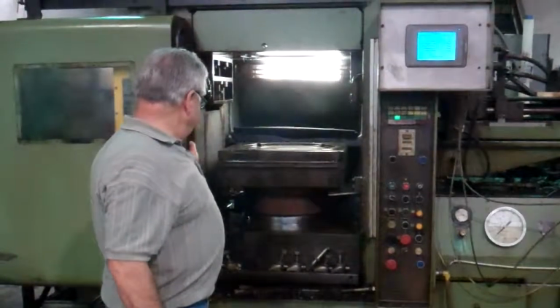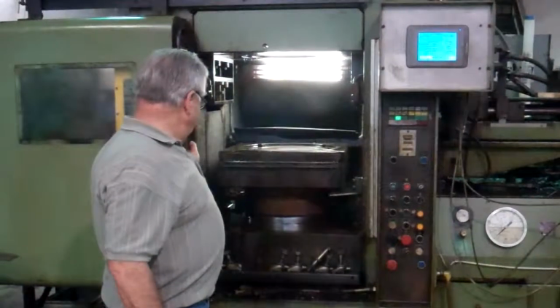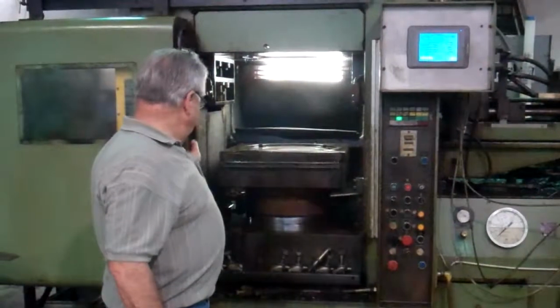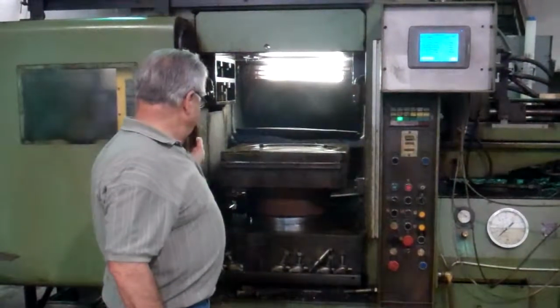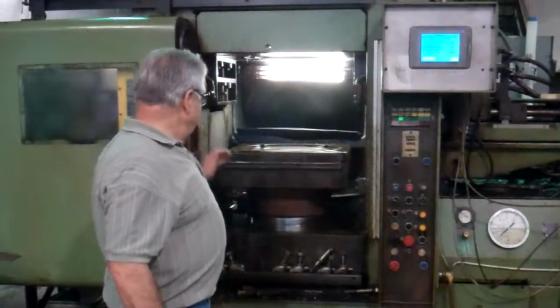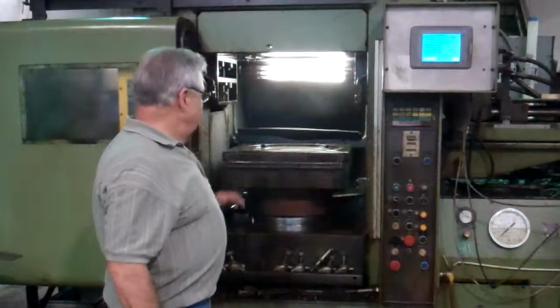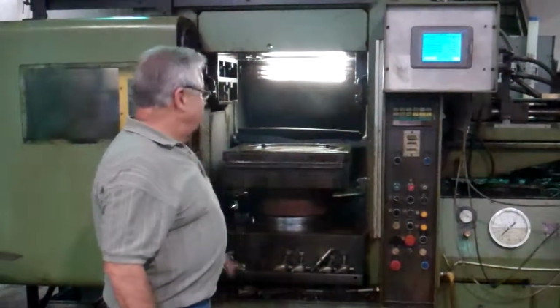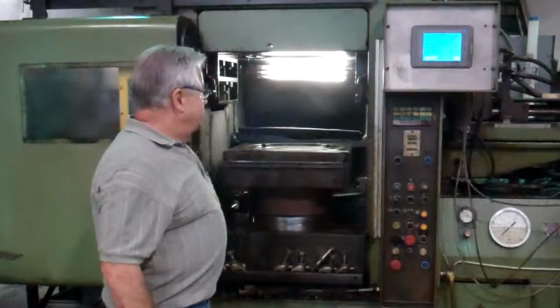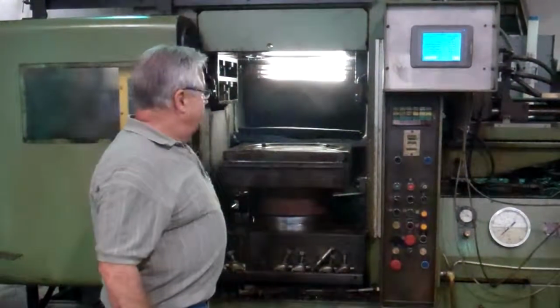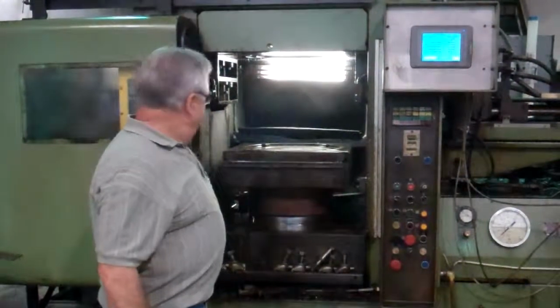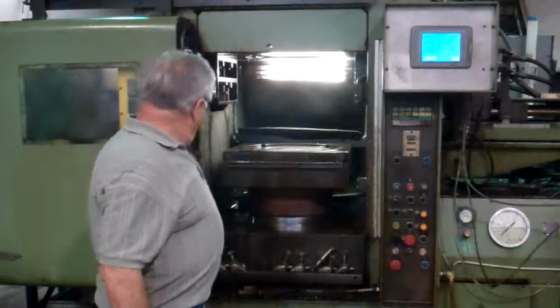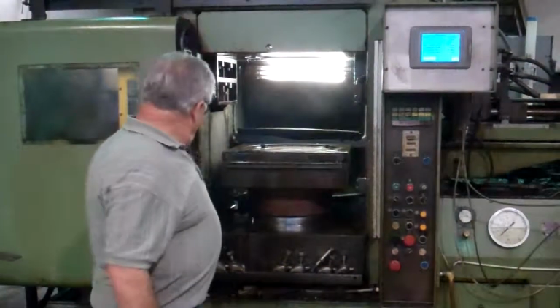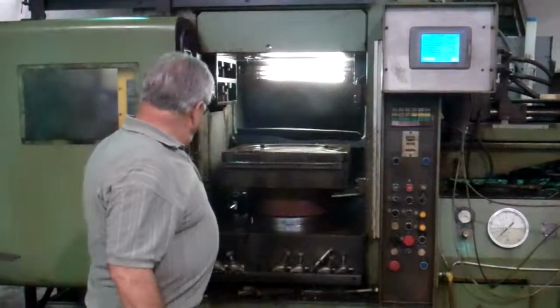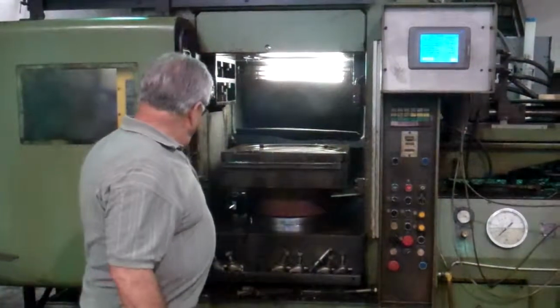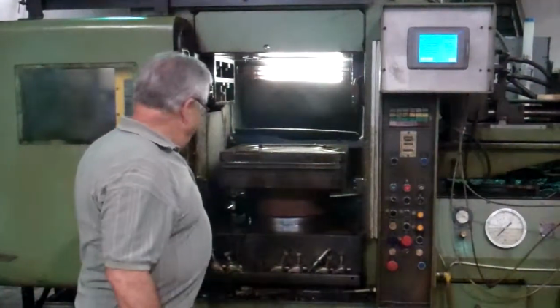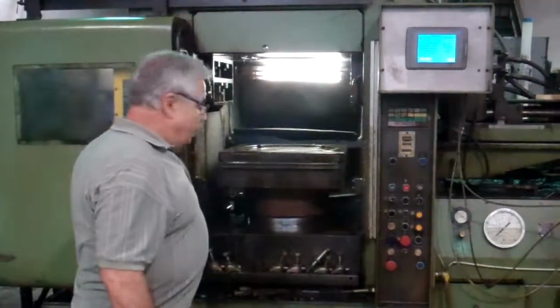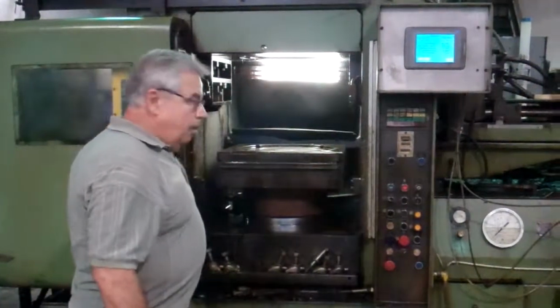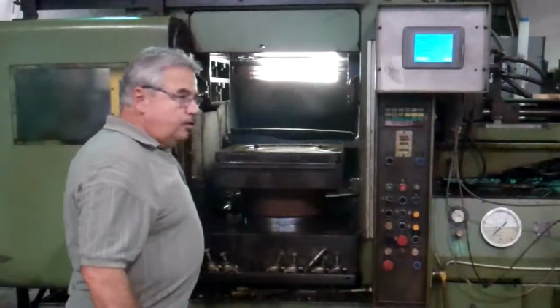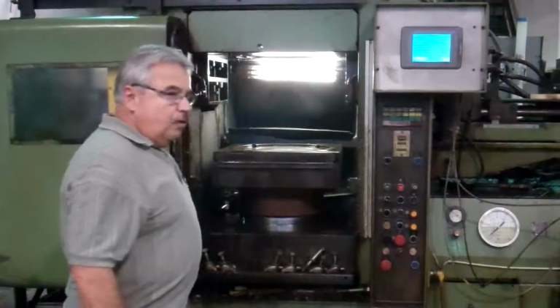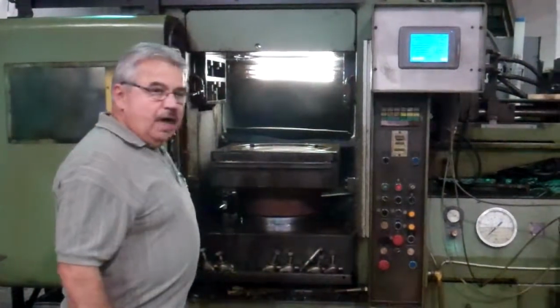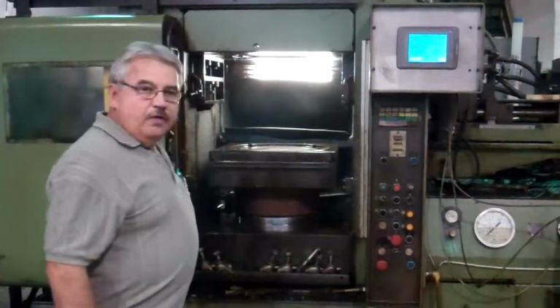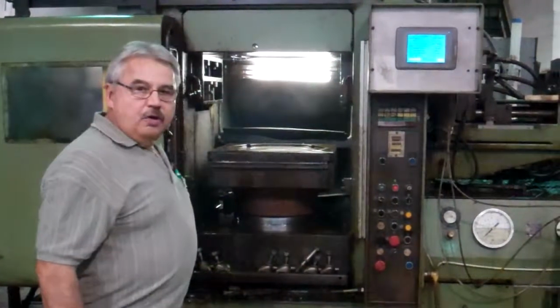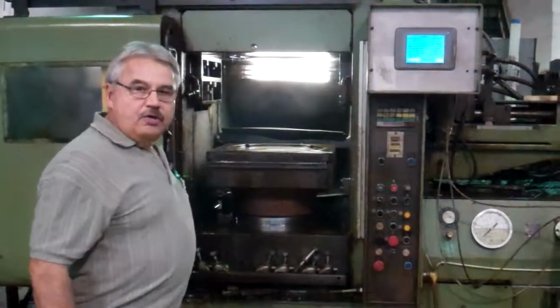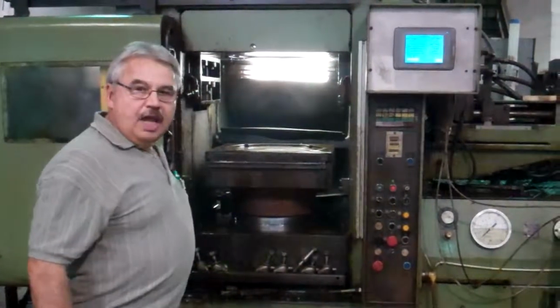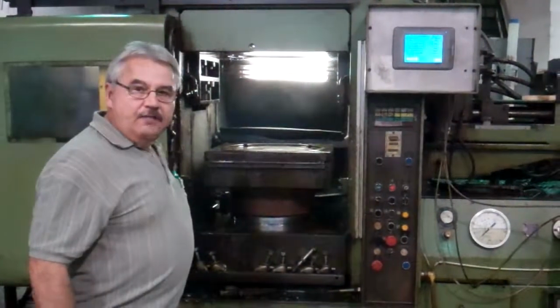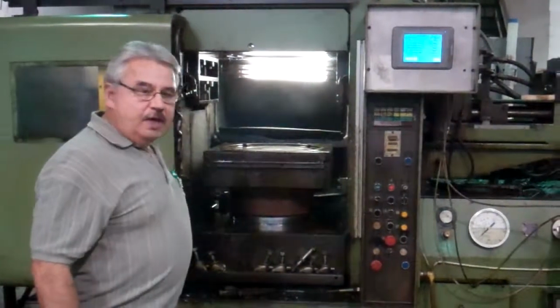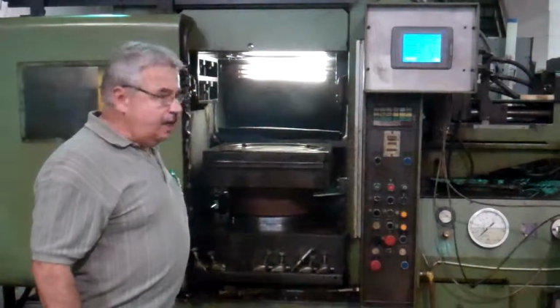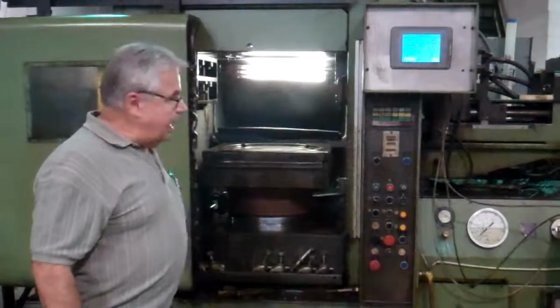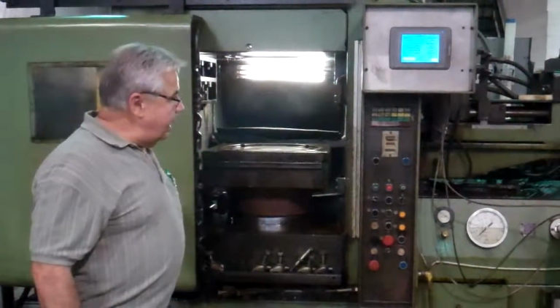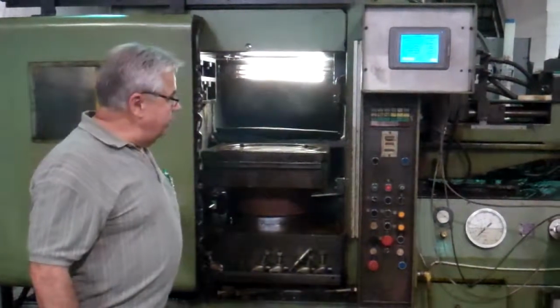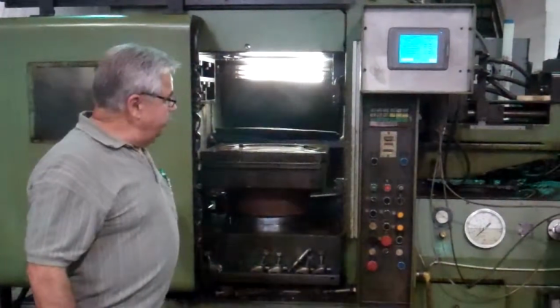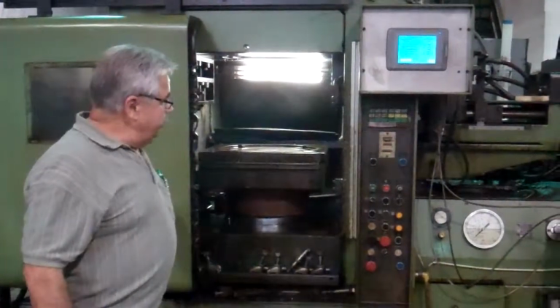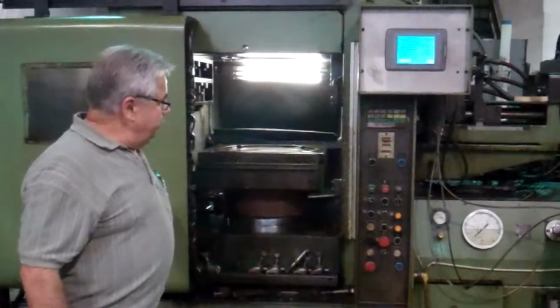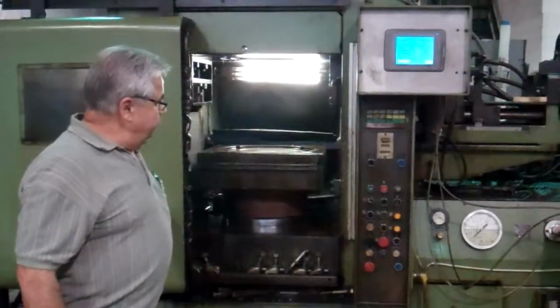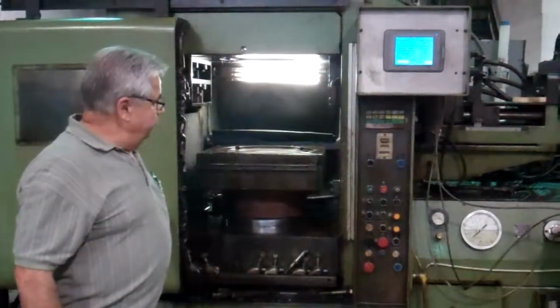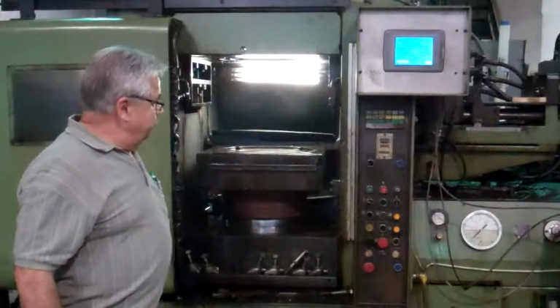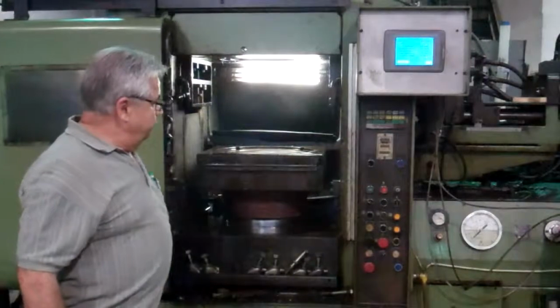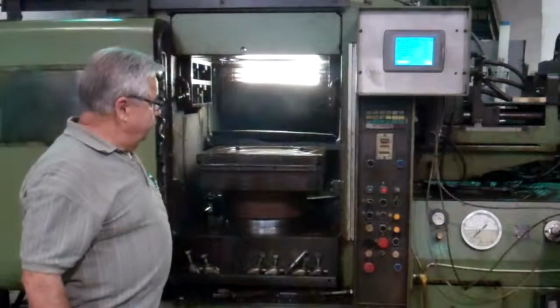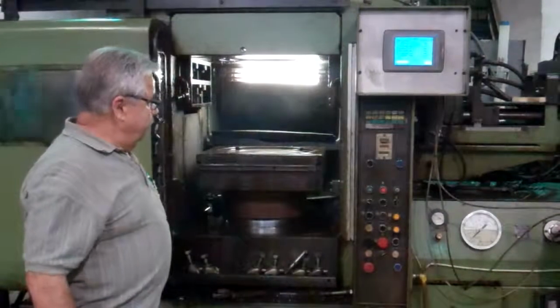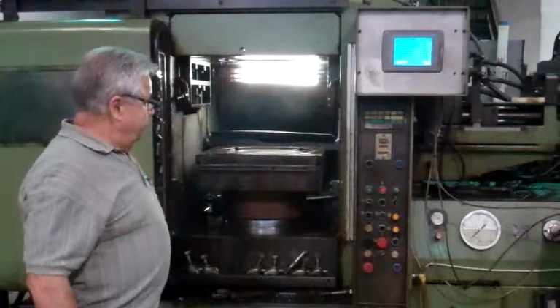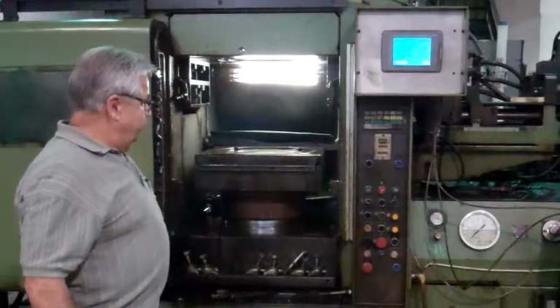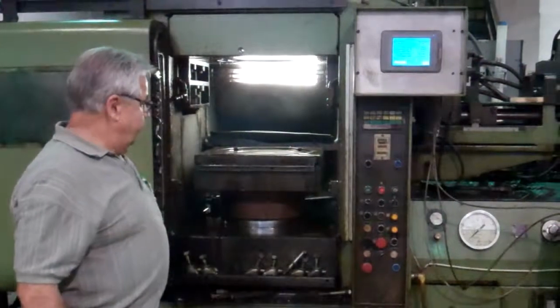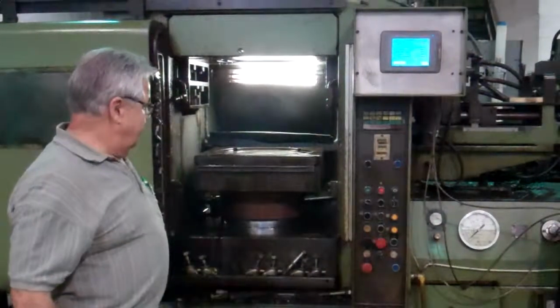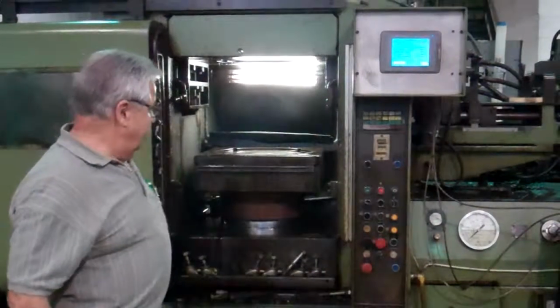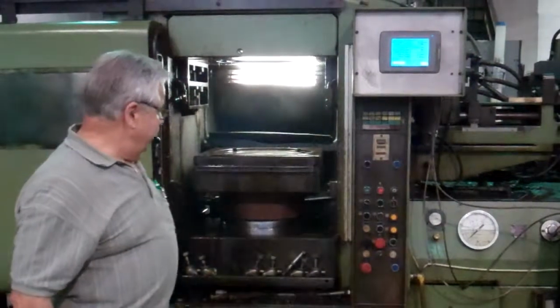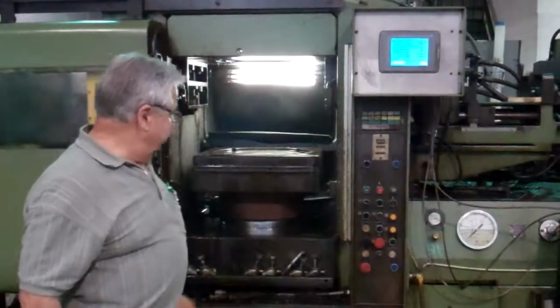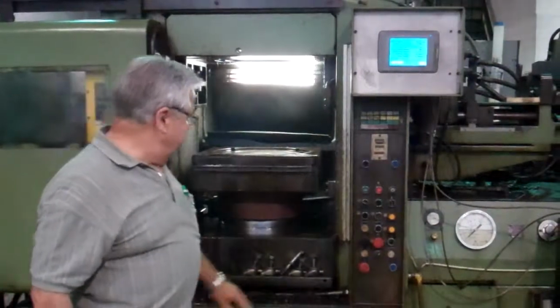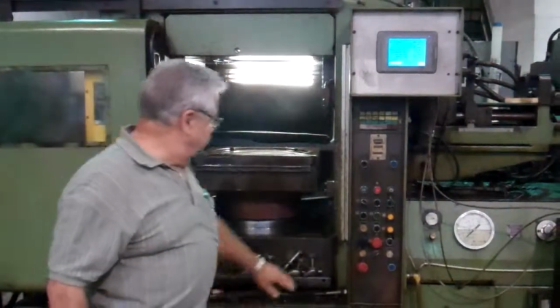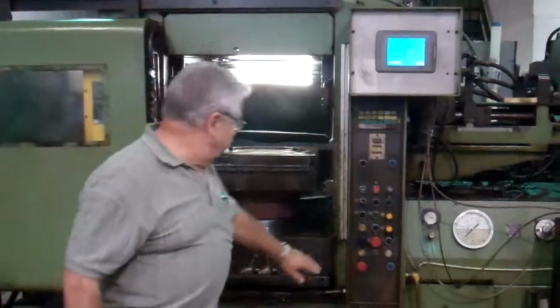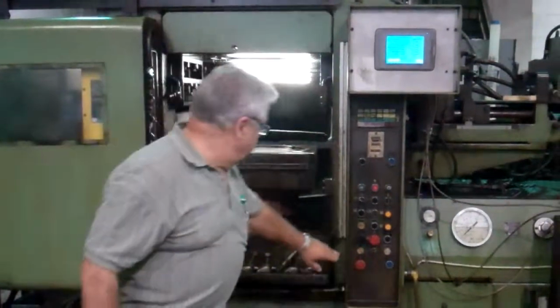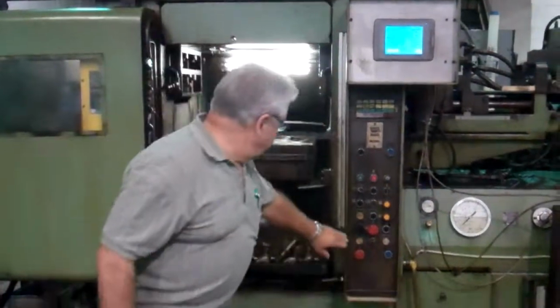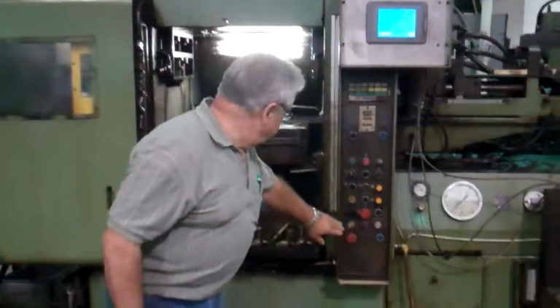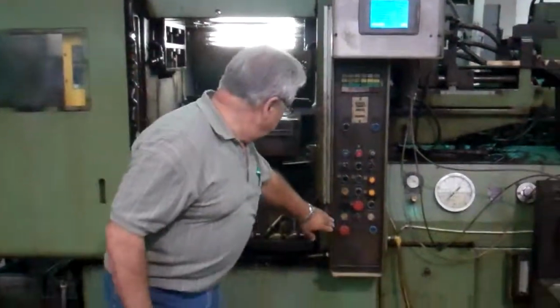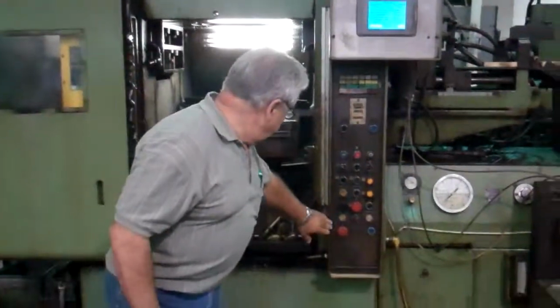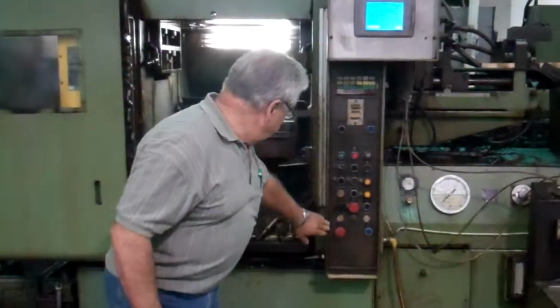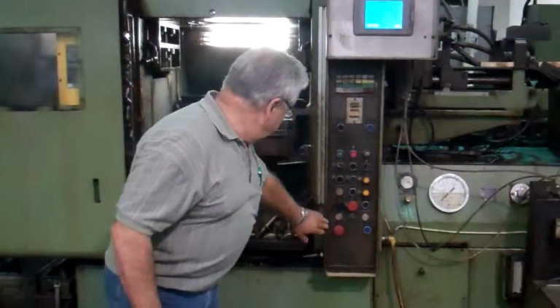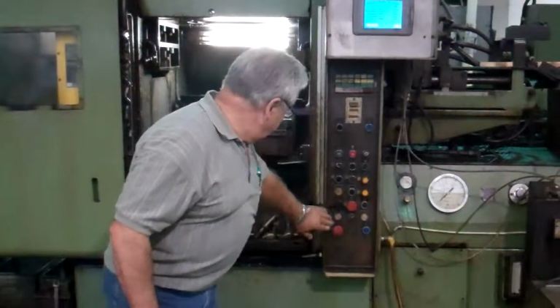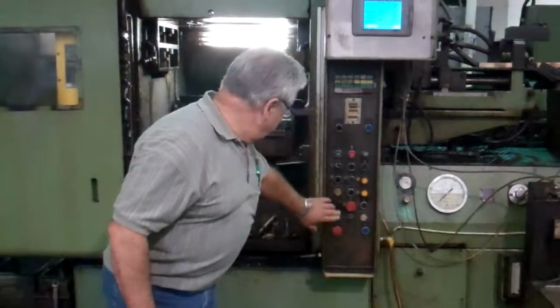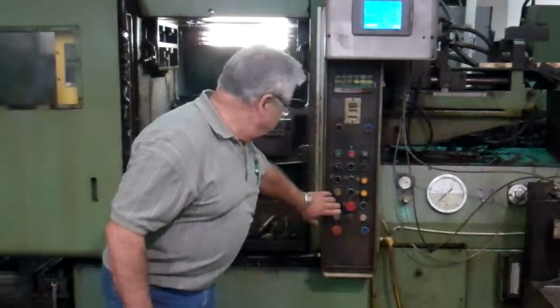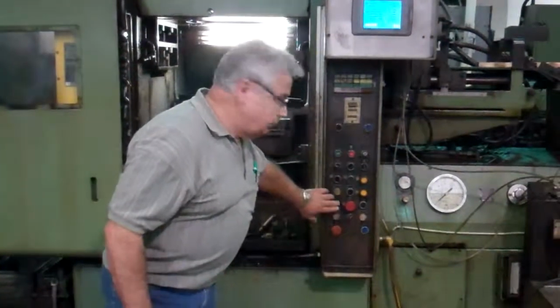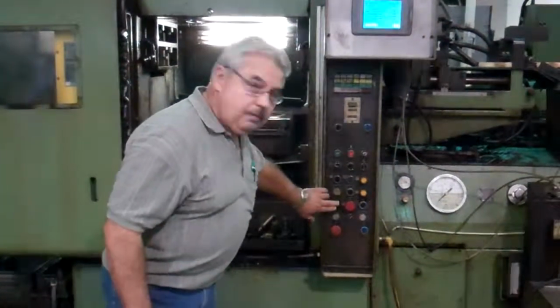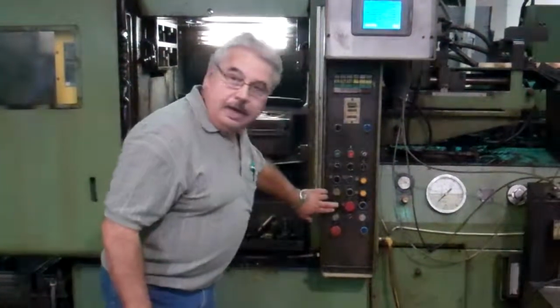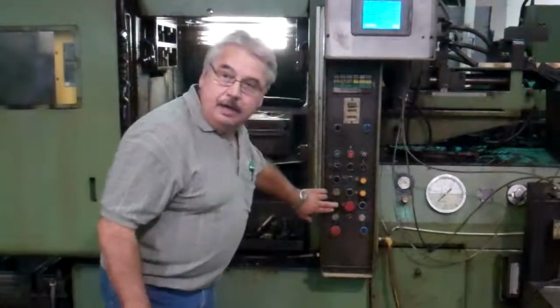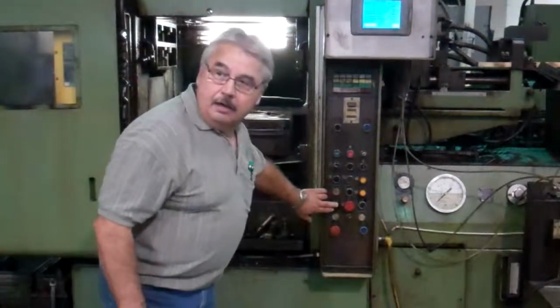You also have your safety gate right here.